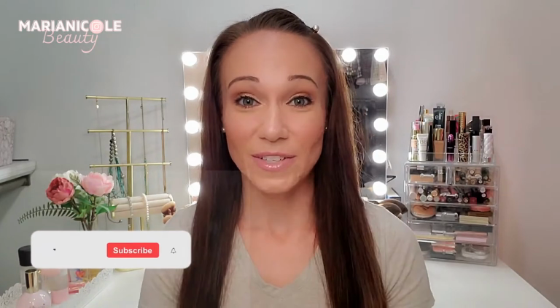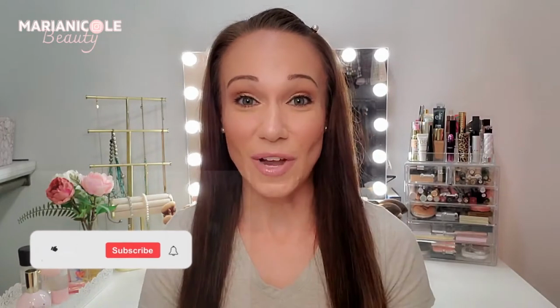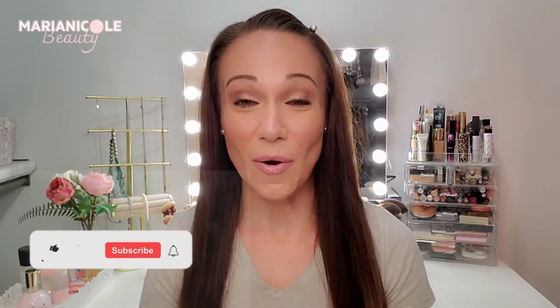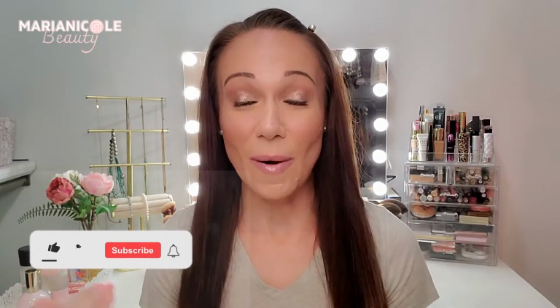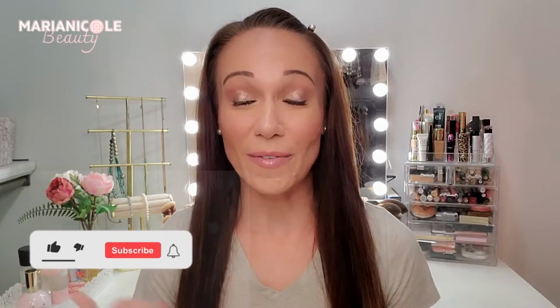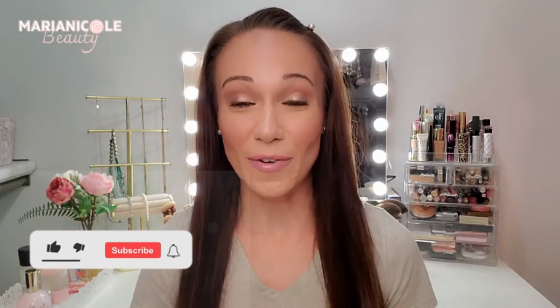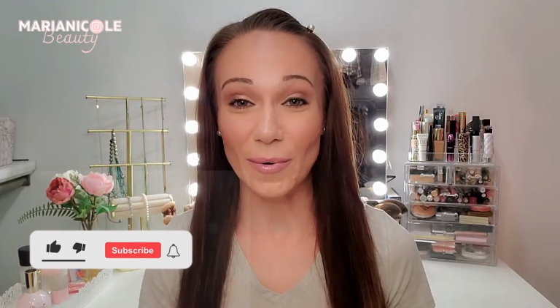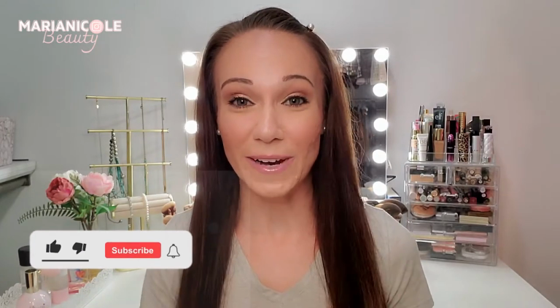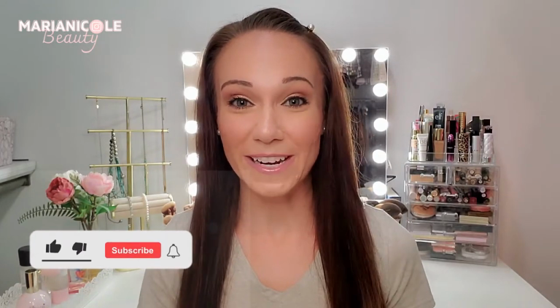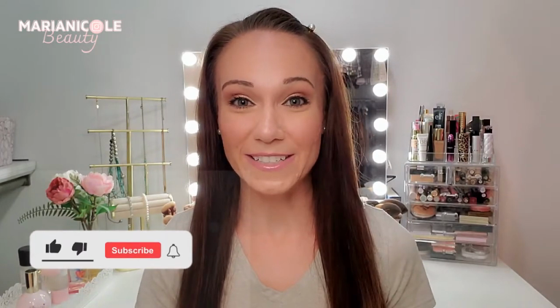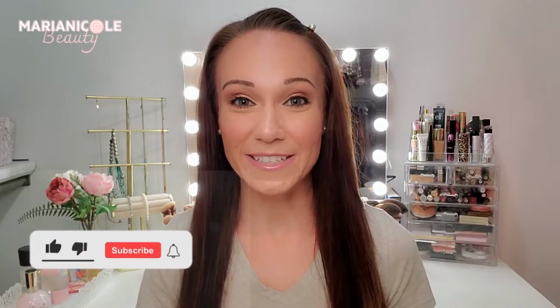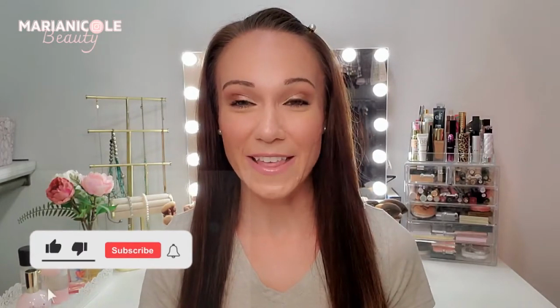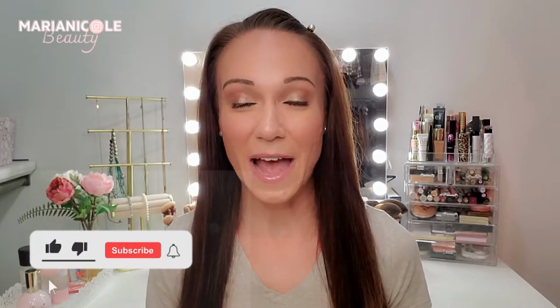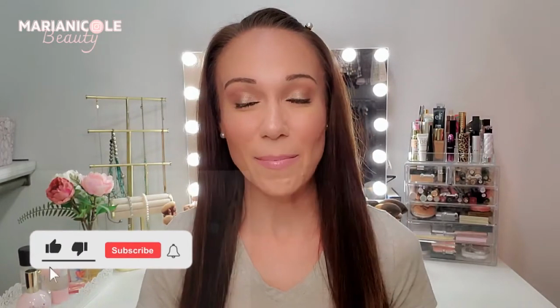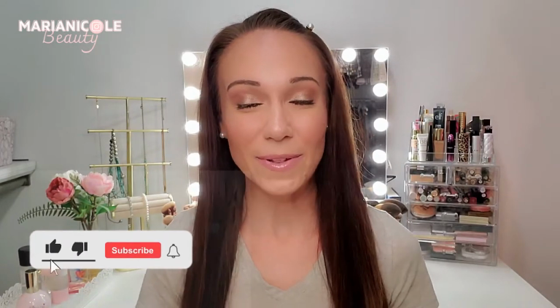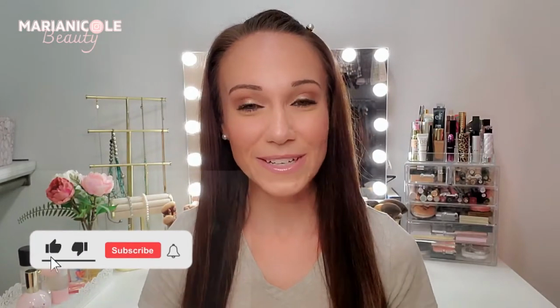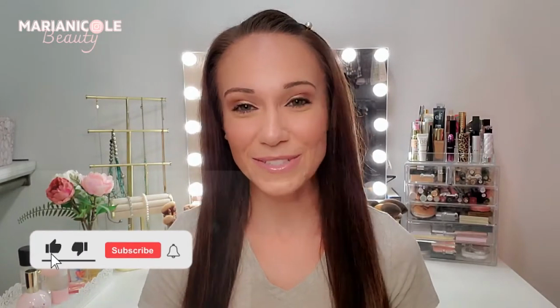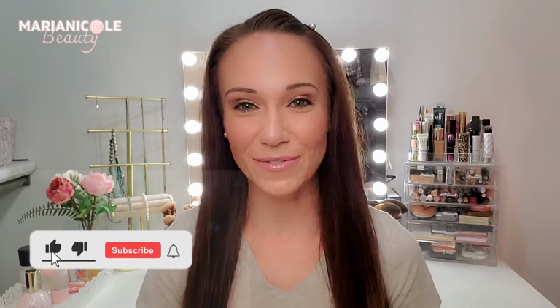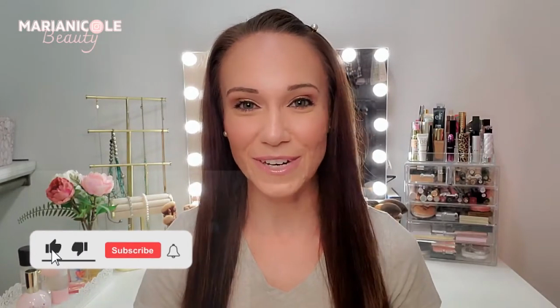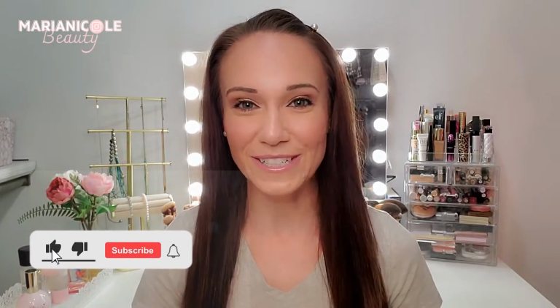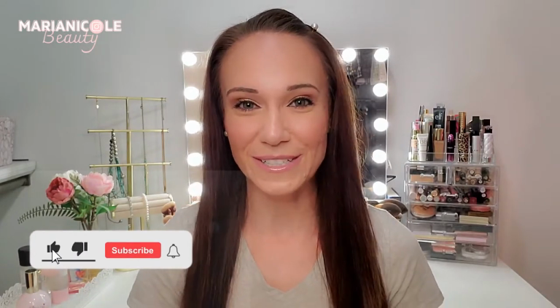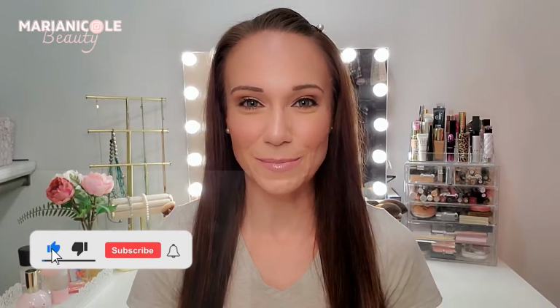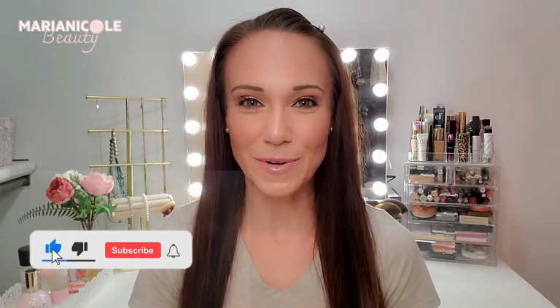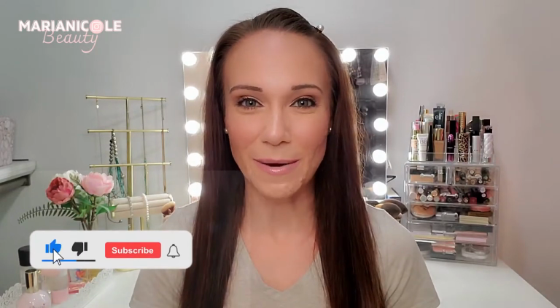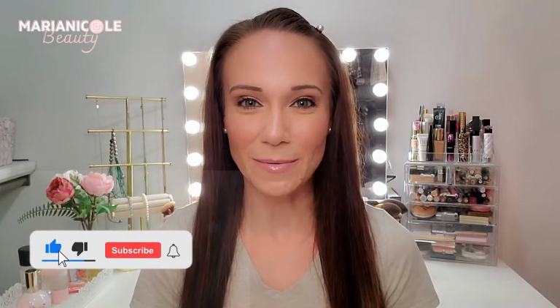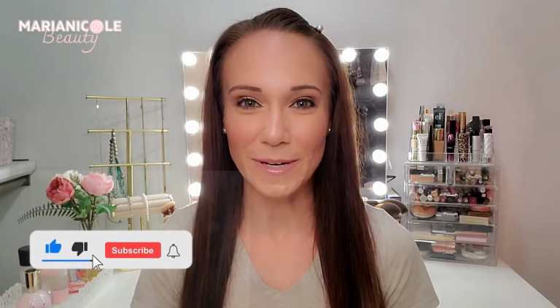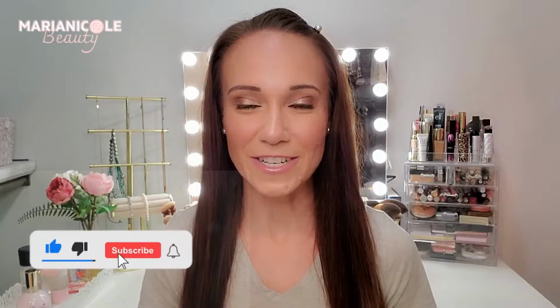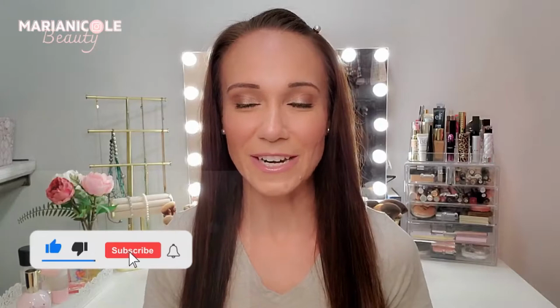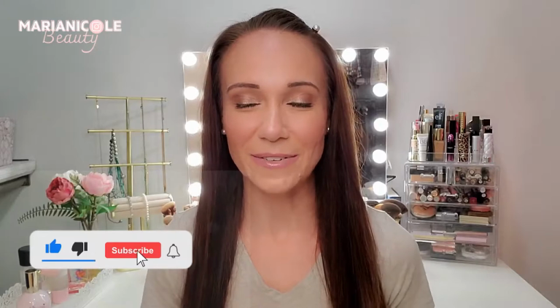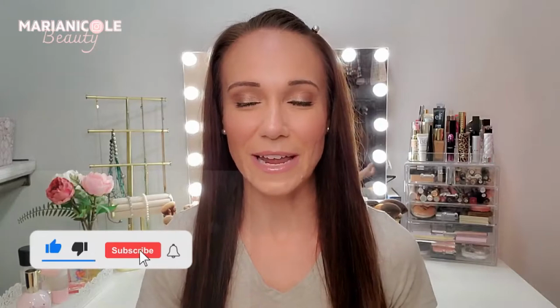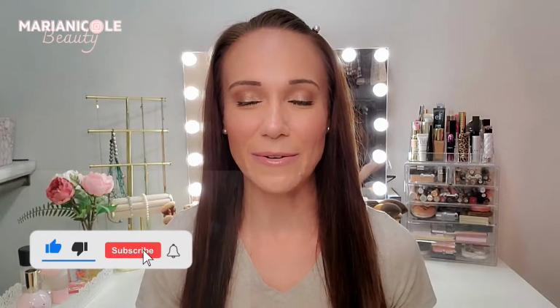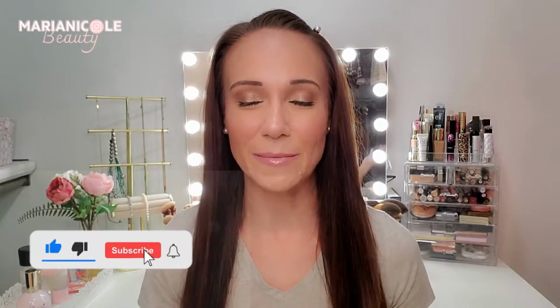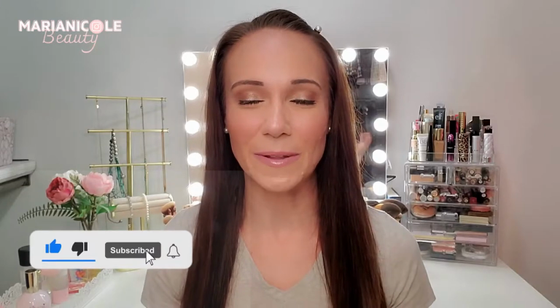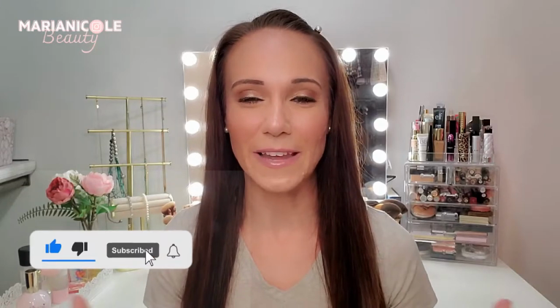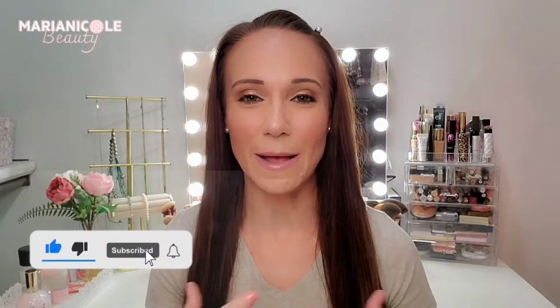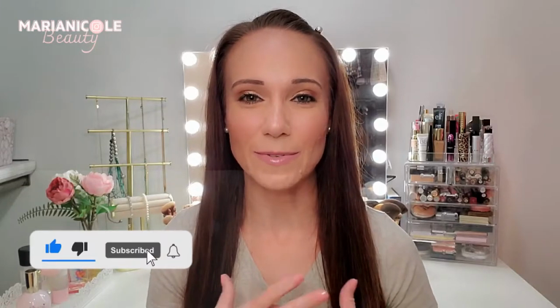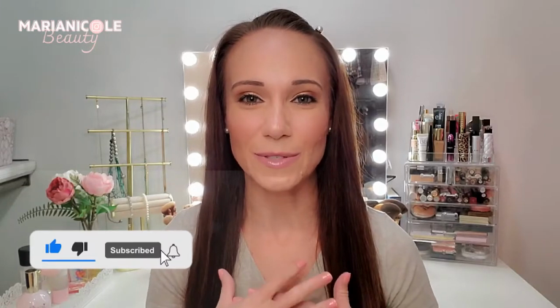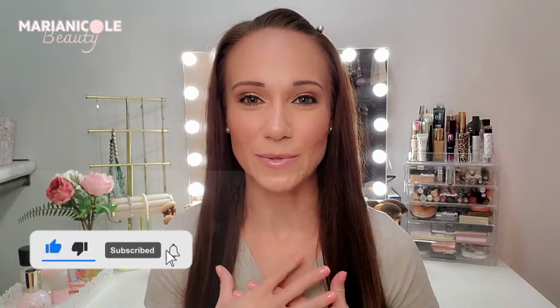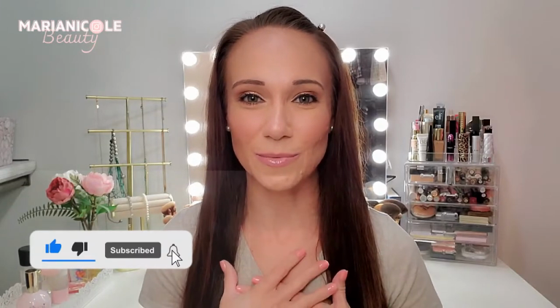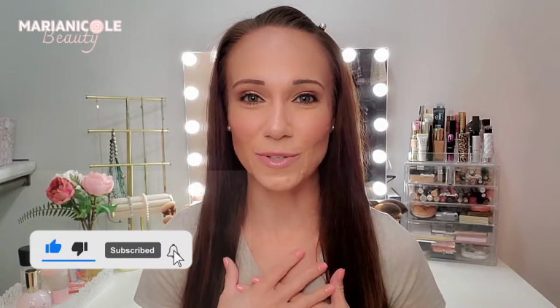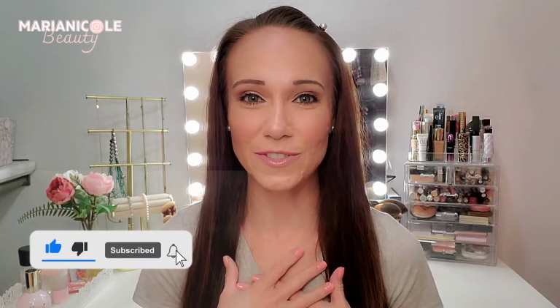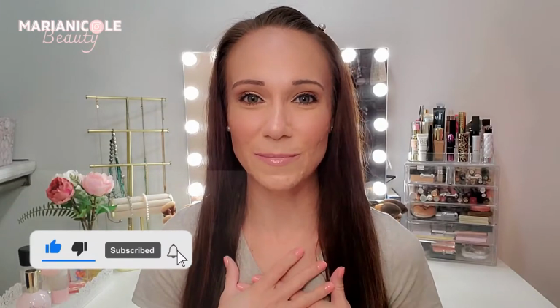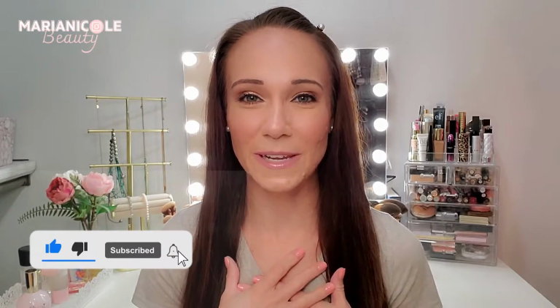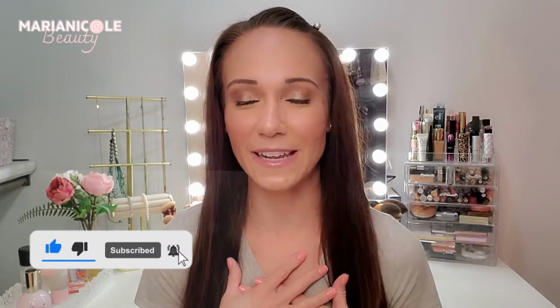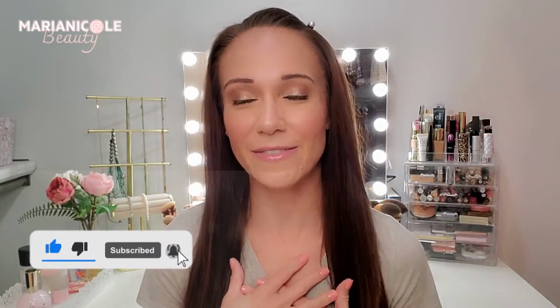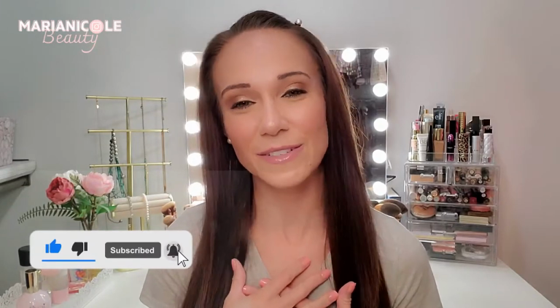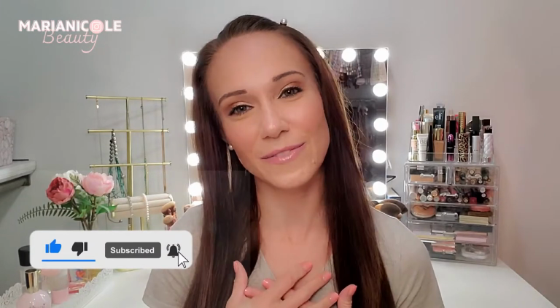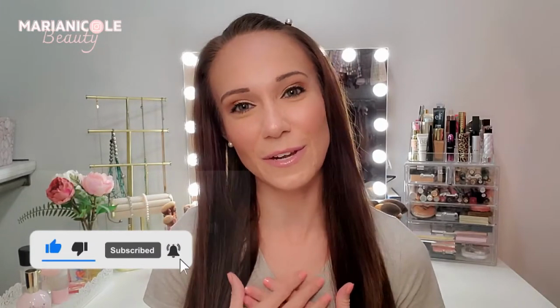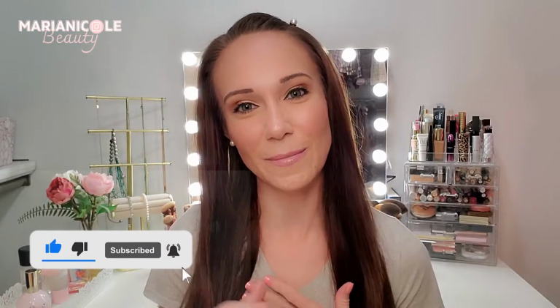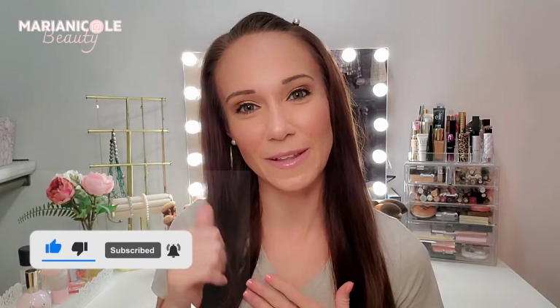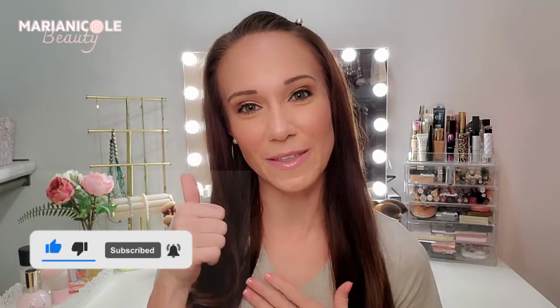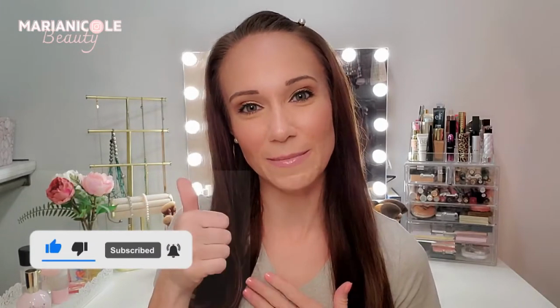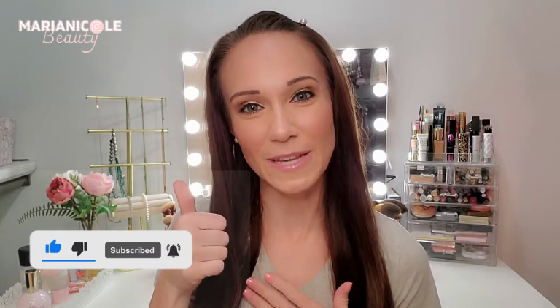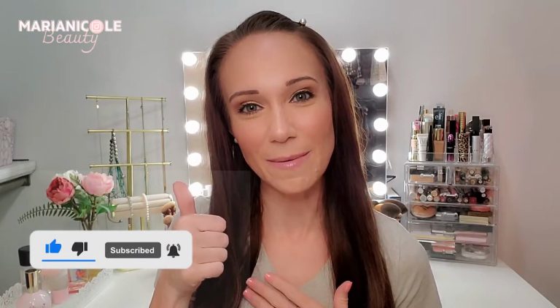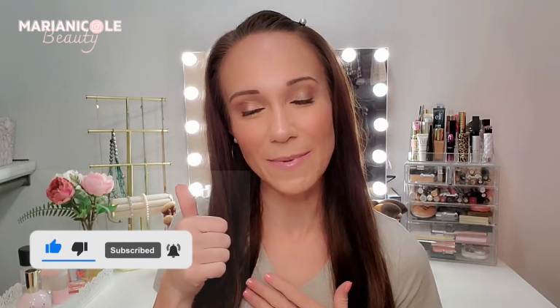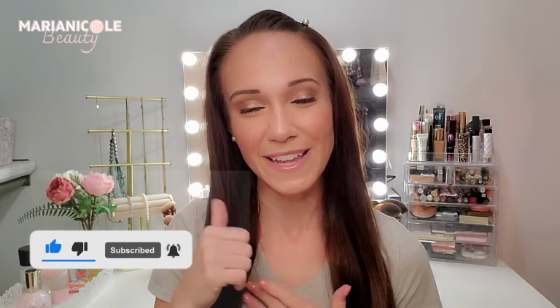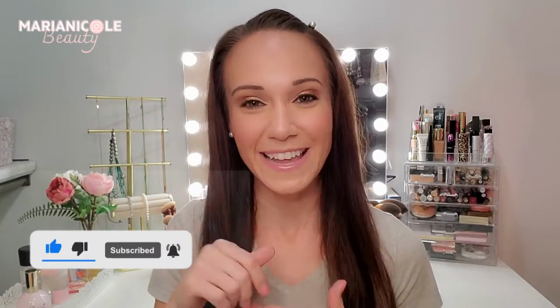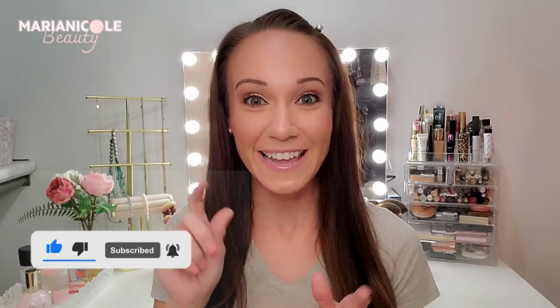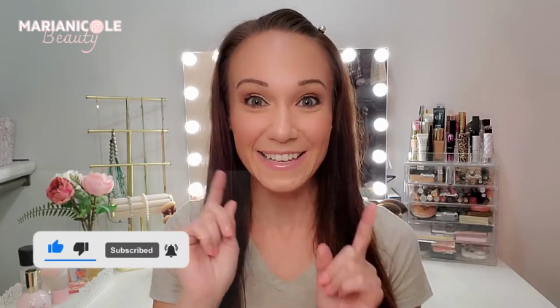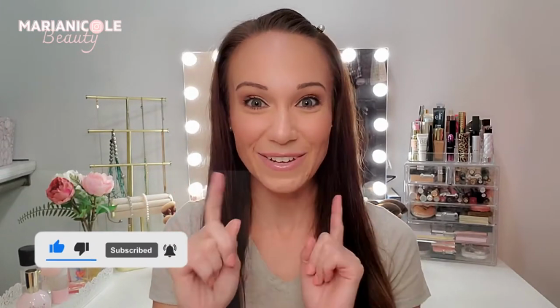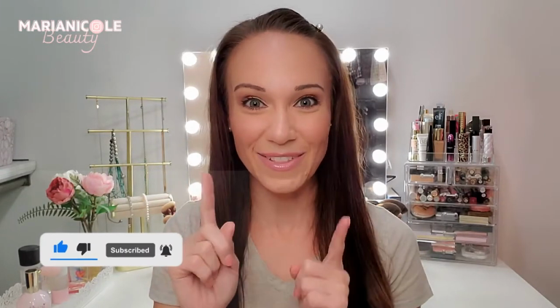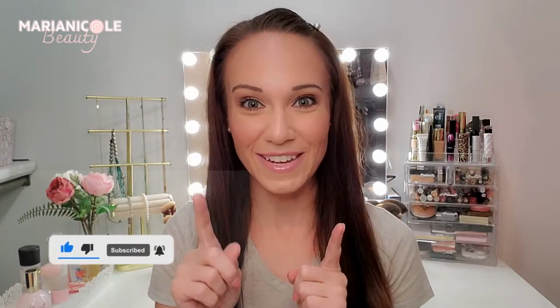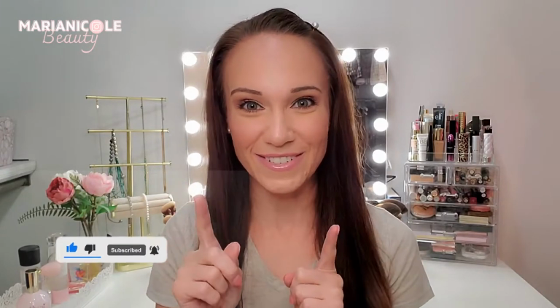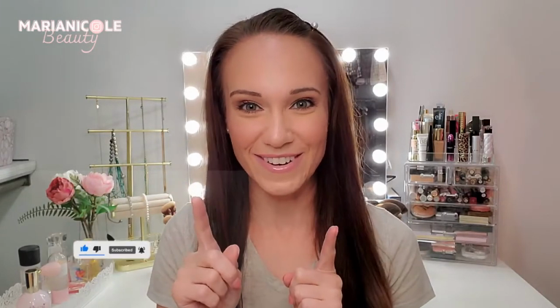Before we get into that, please don't forget to subscribe to my channel — it would mean the absolute world to me. Give this video a big thumbs up and cue the intro.